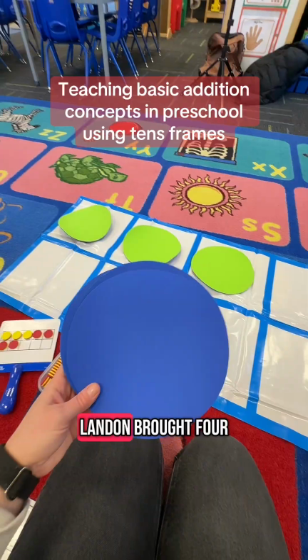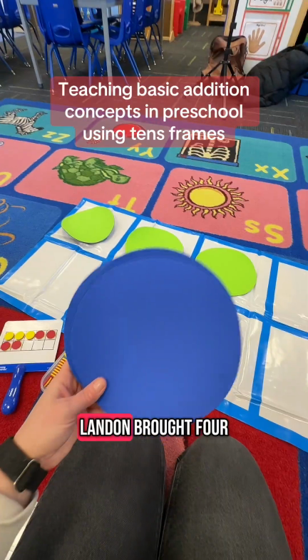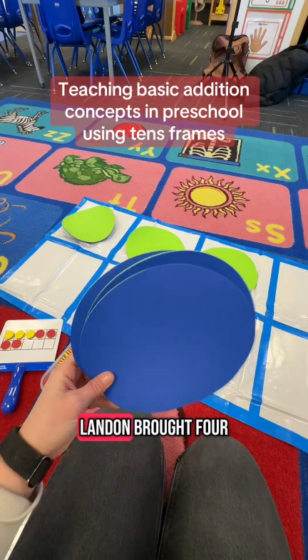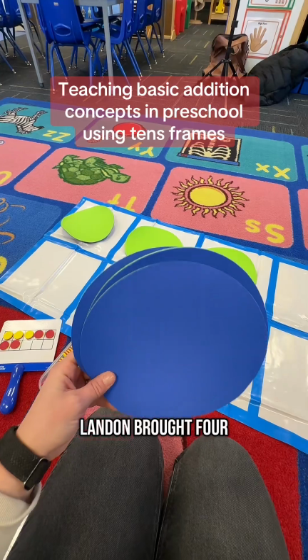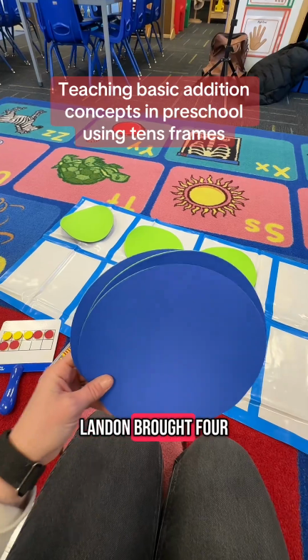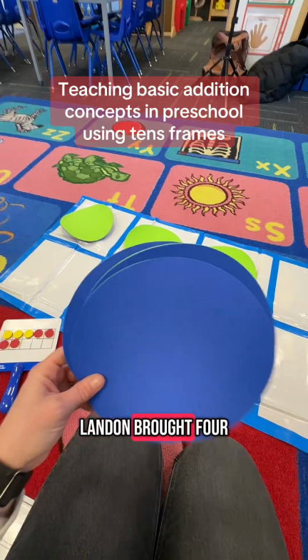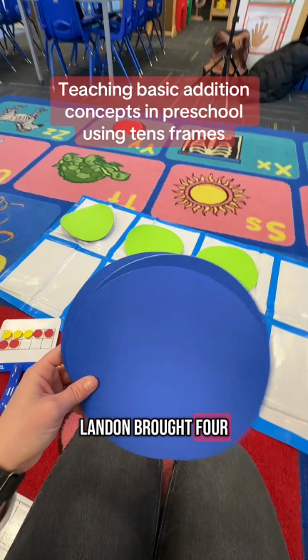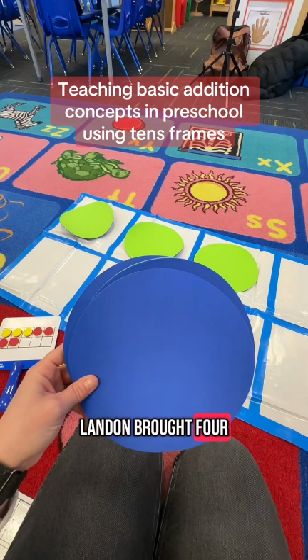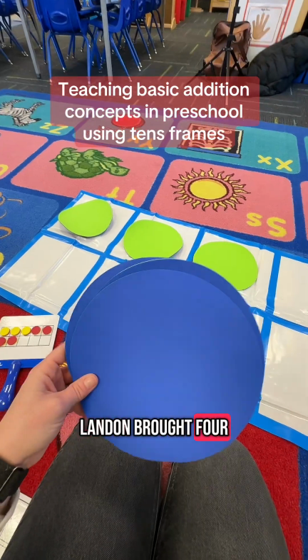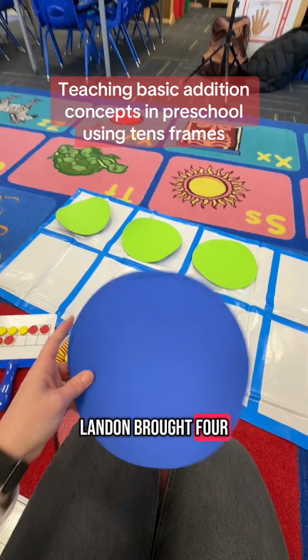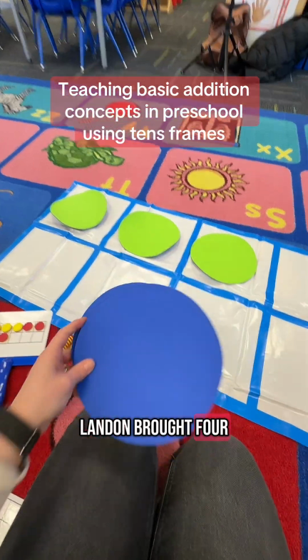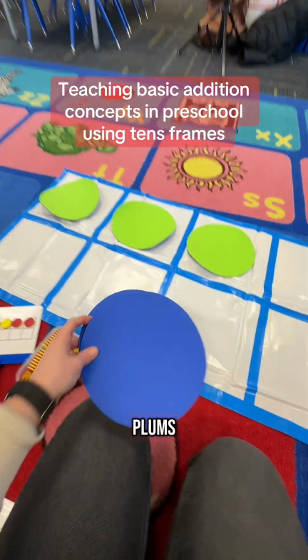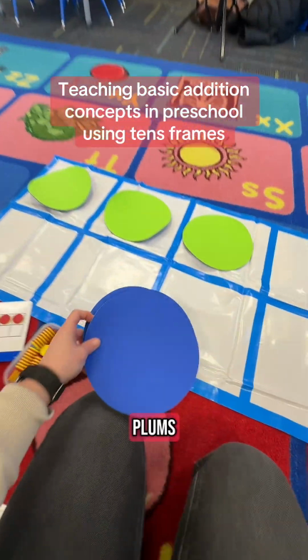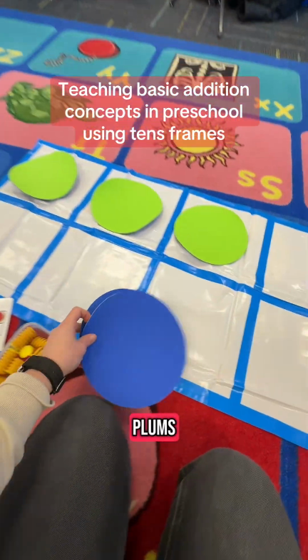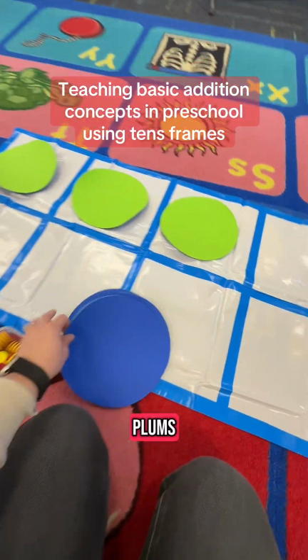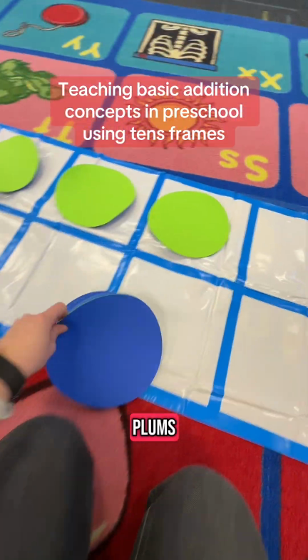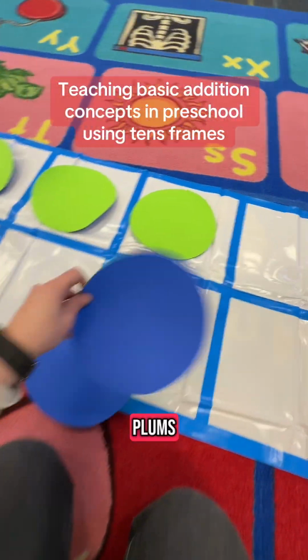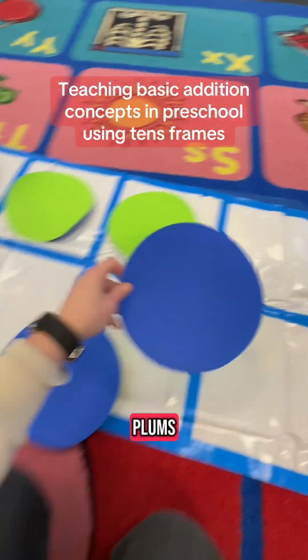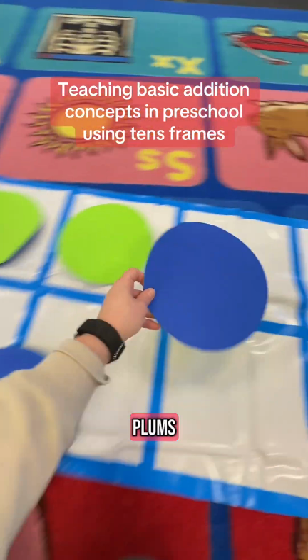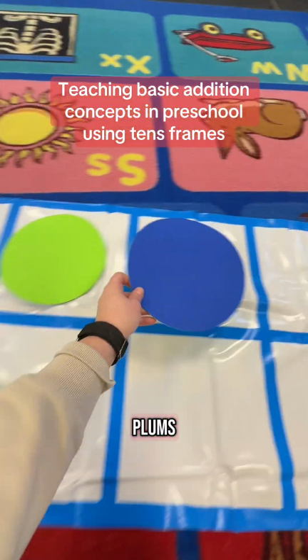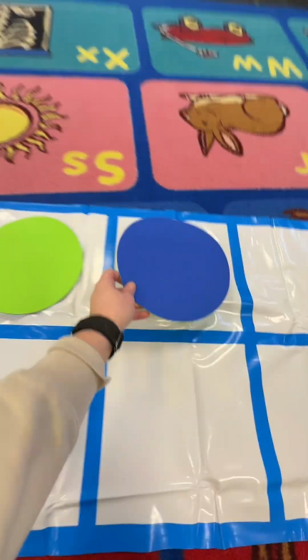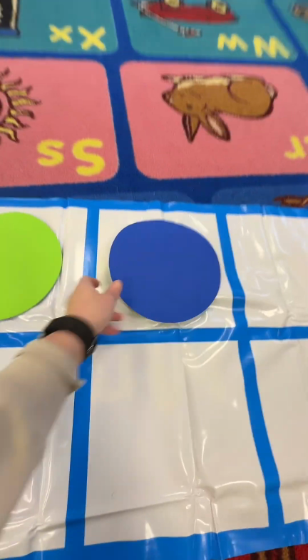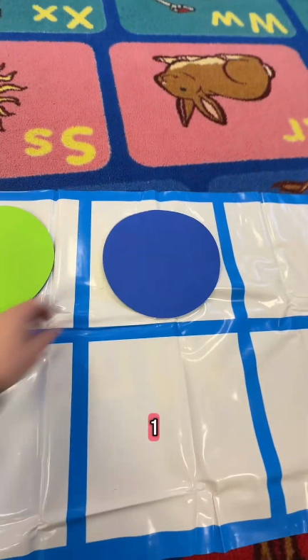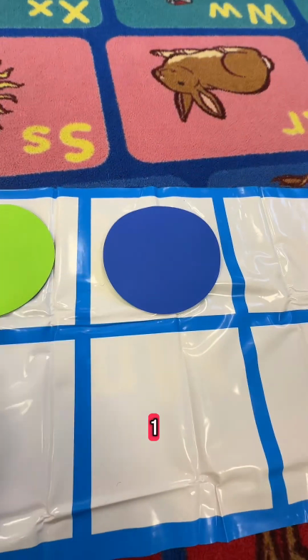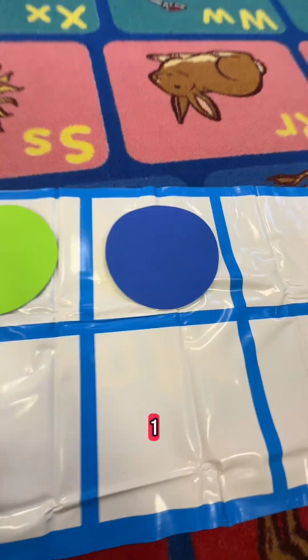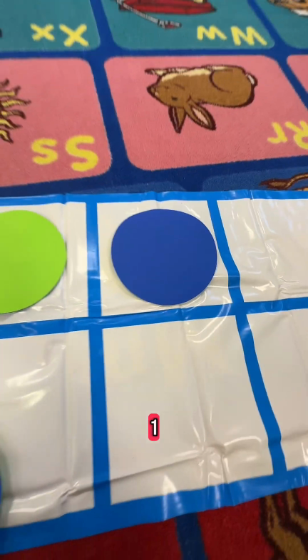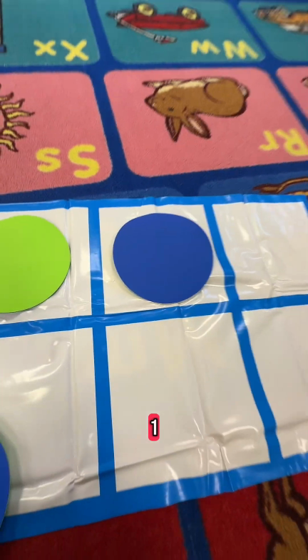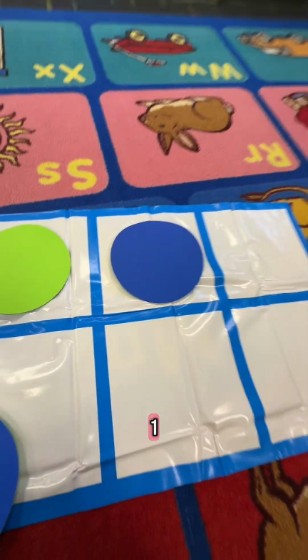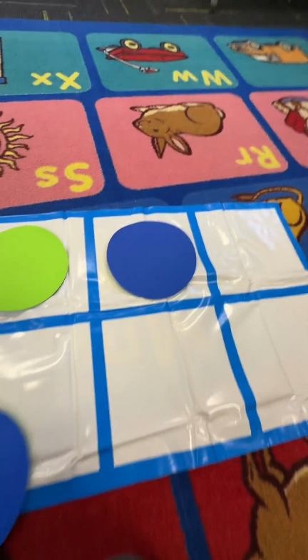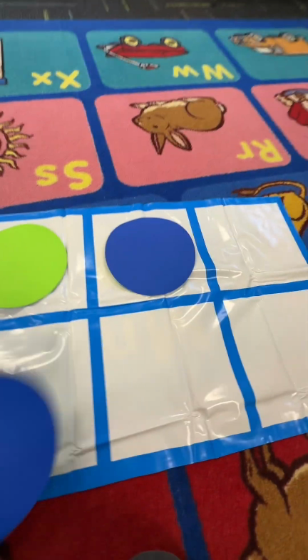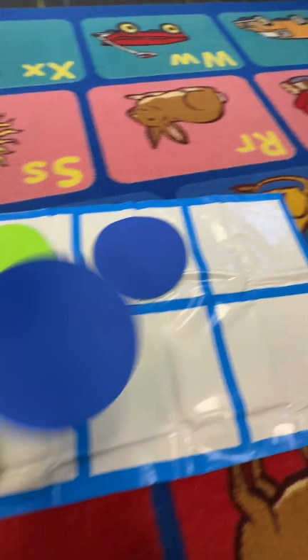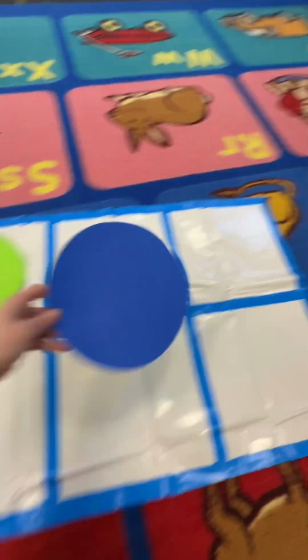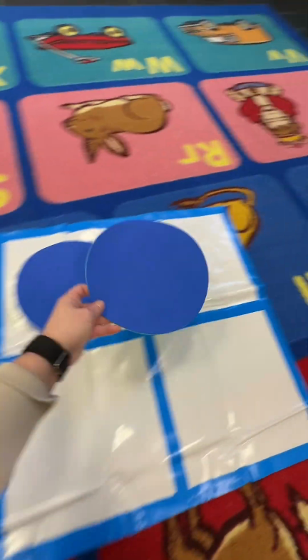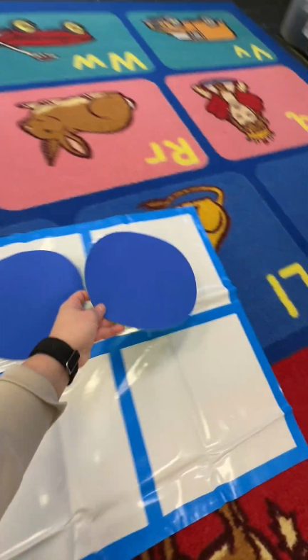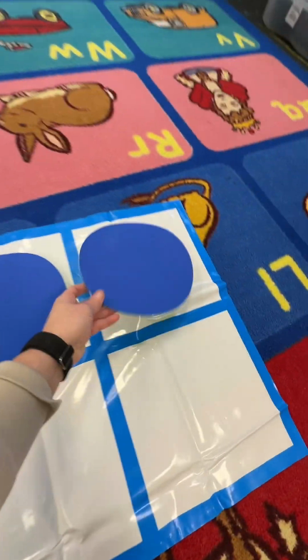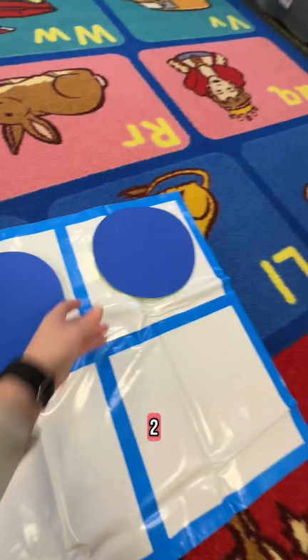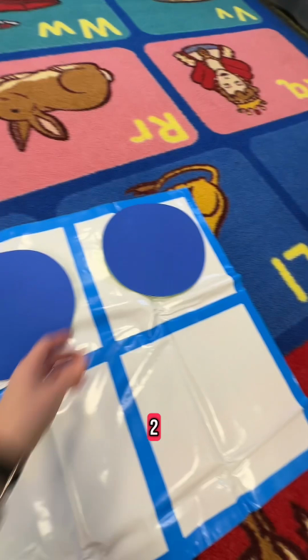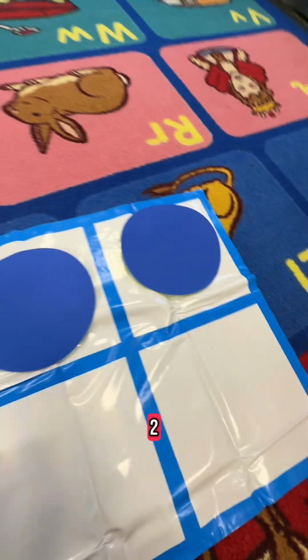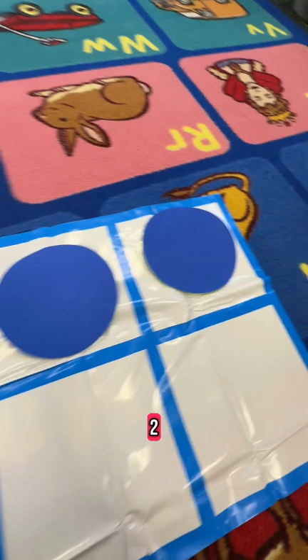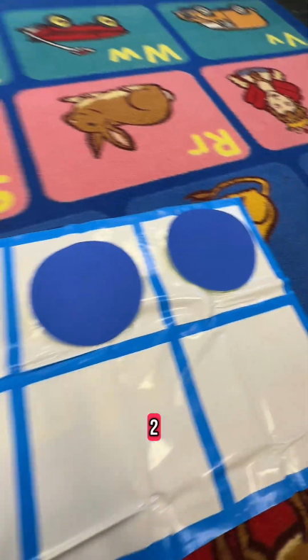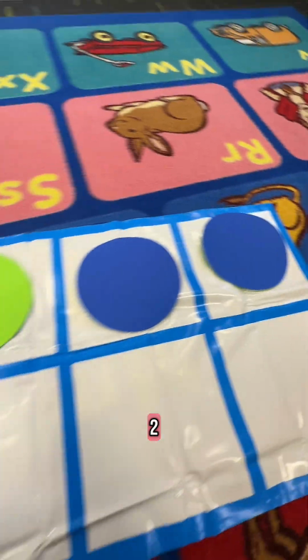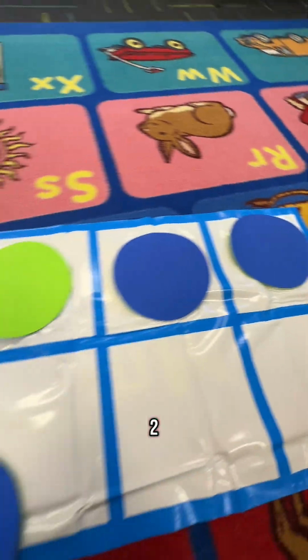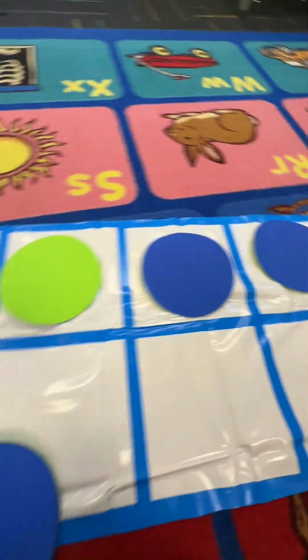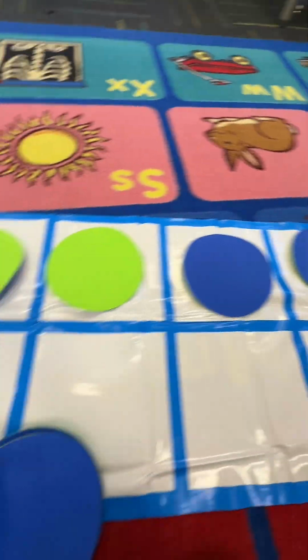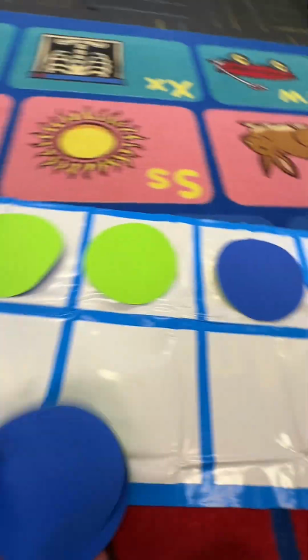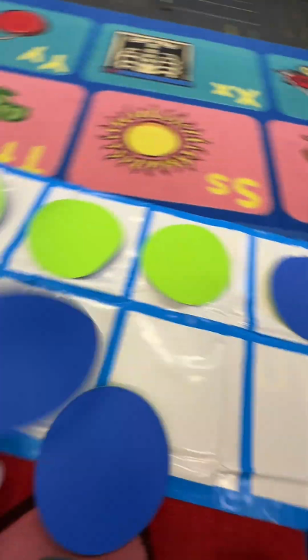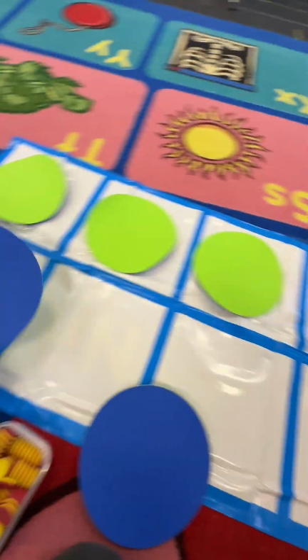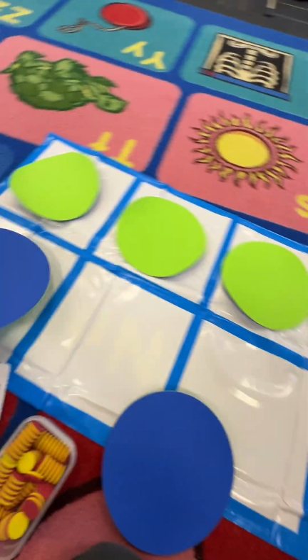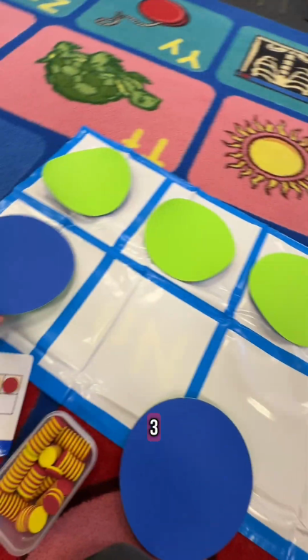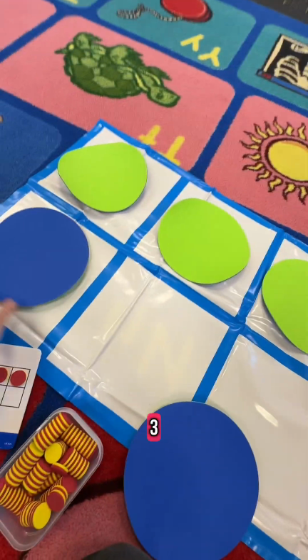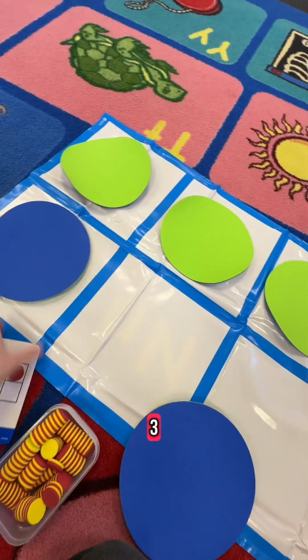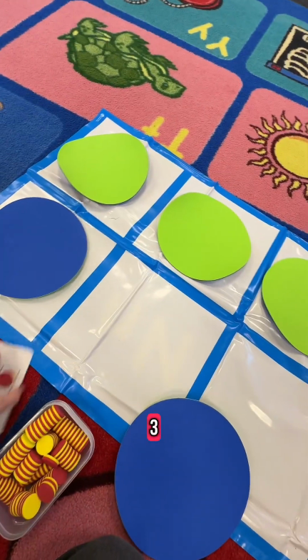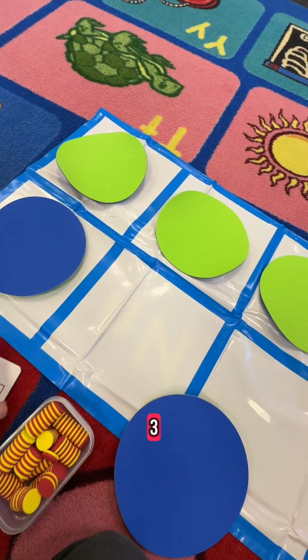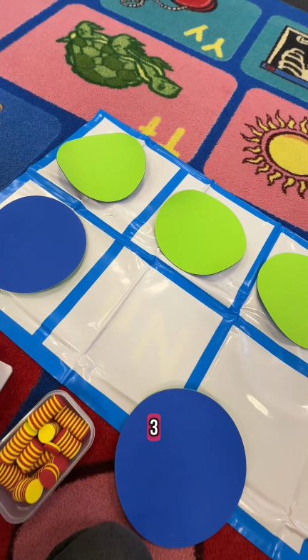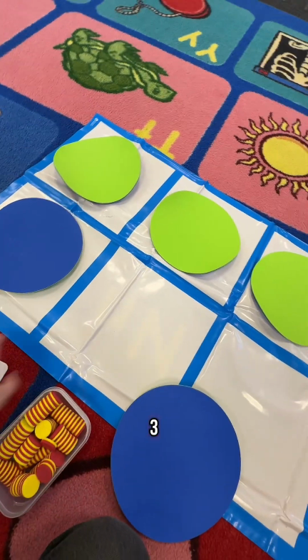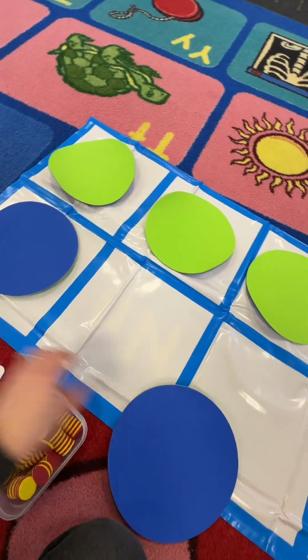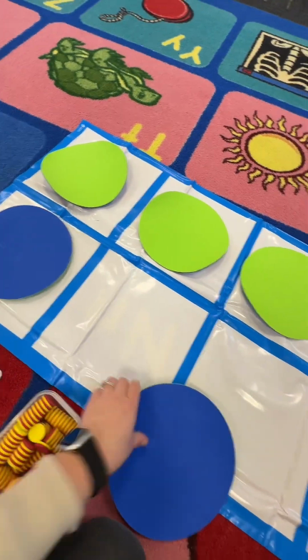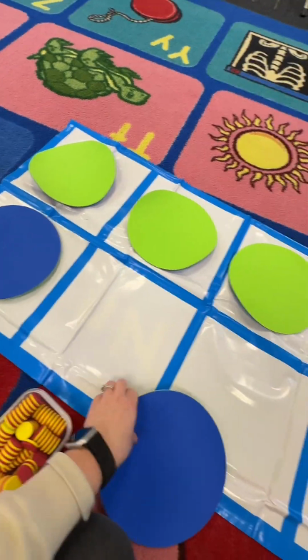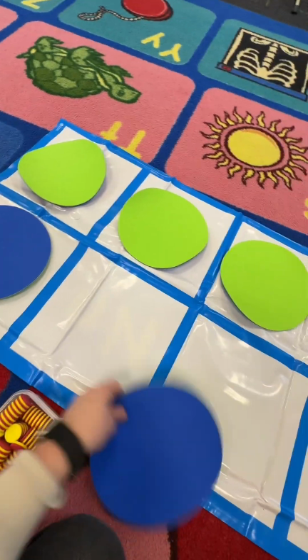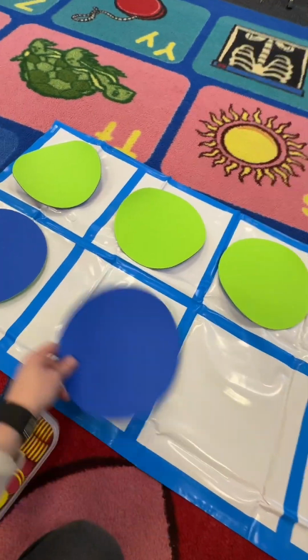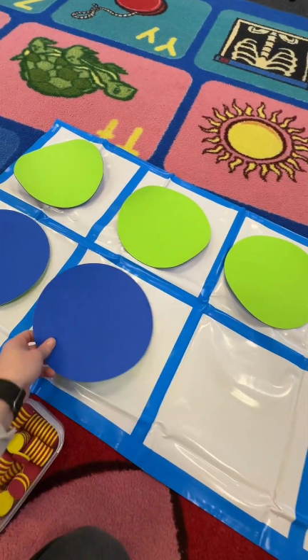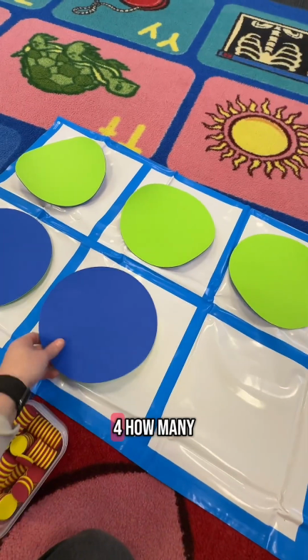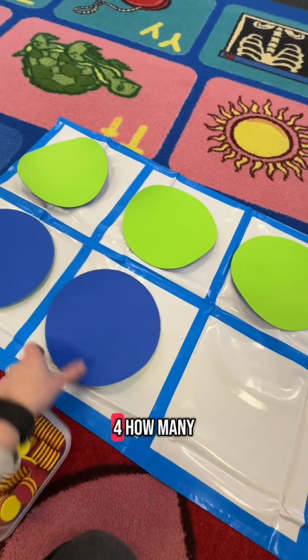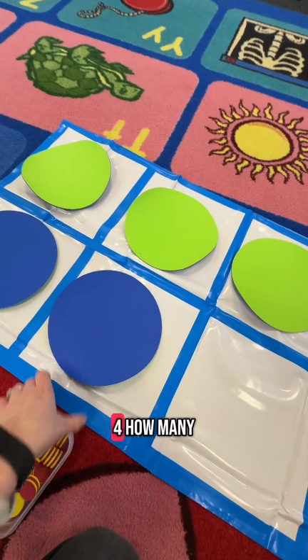Landon brought four plums. One, two, three, four.